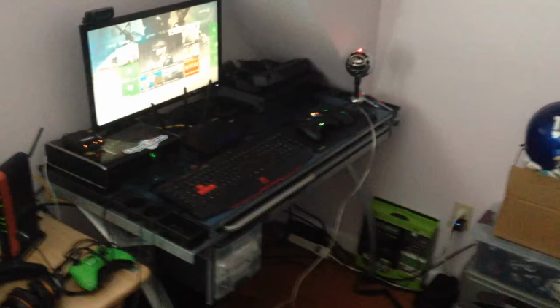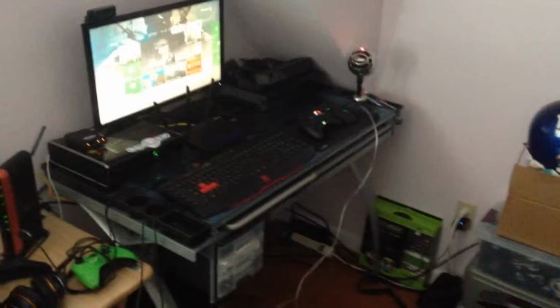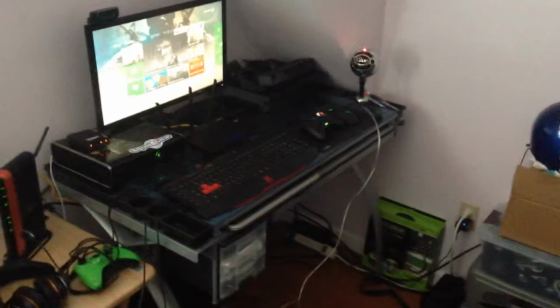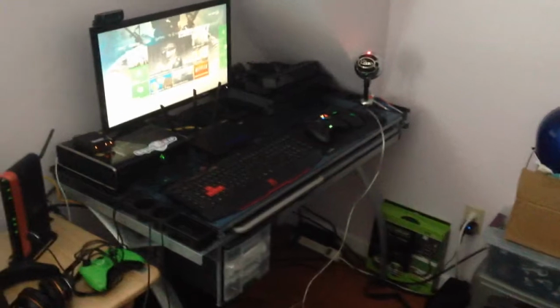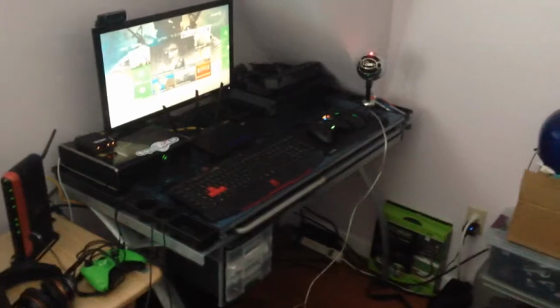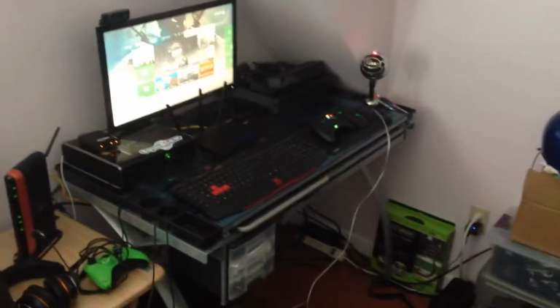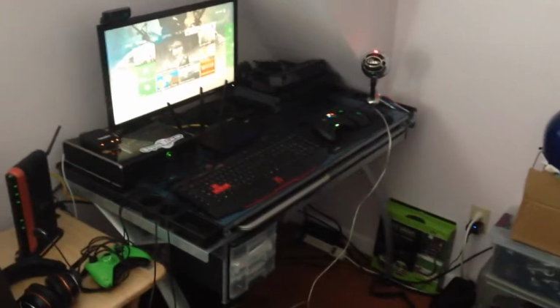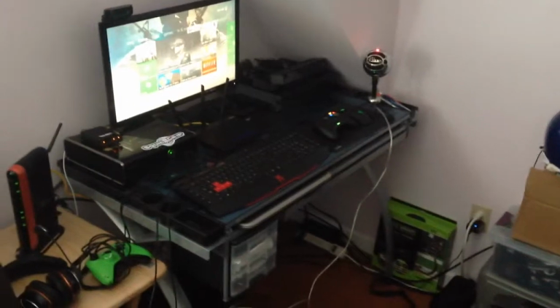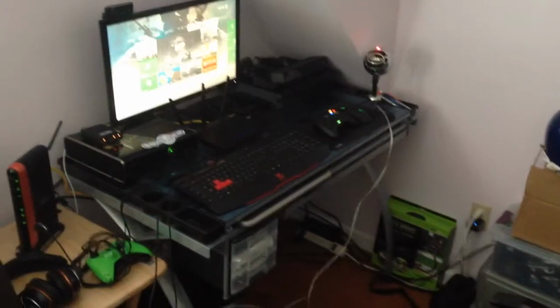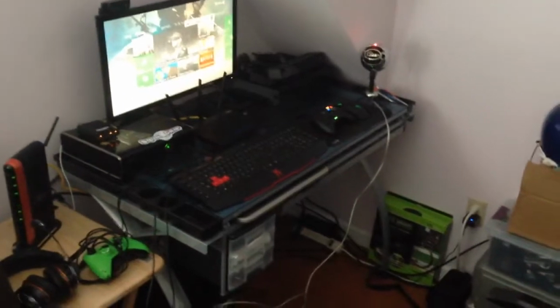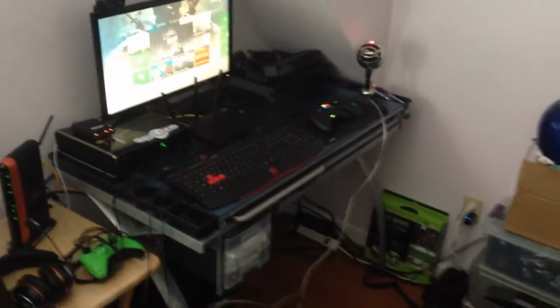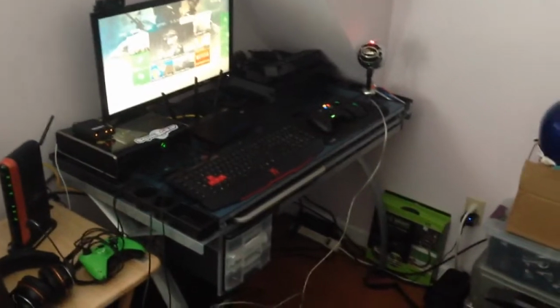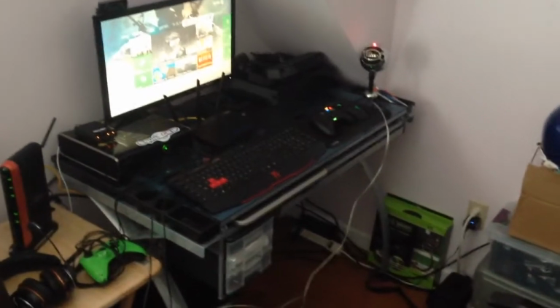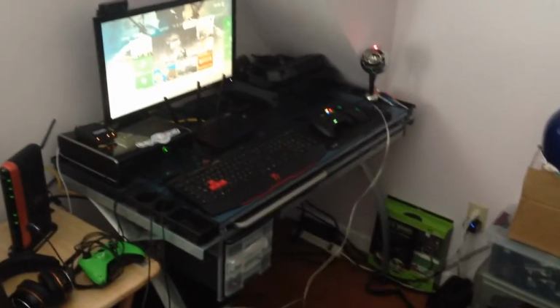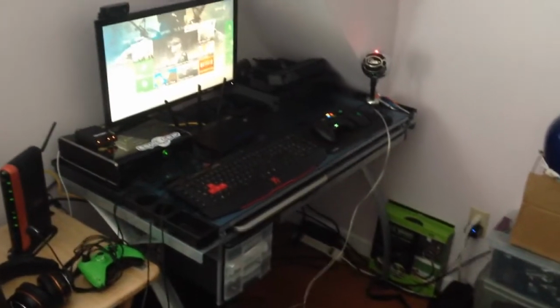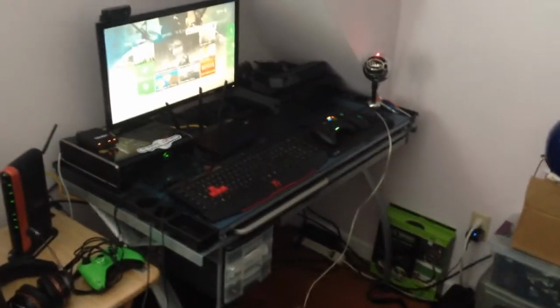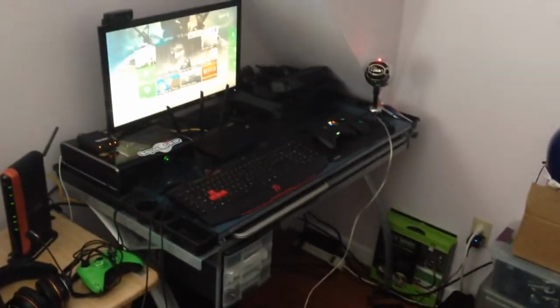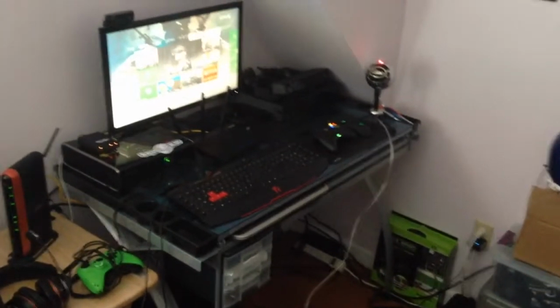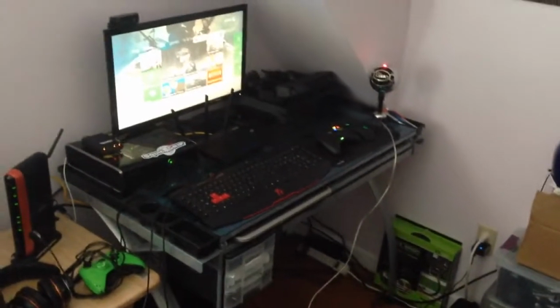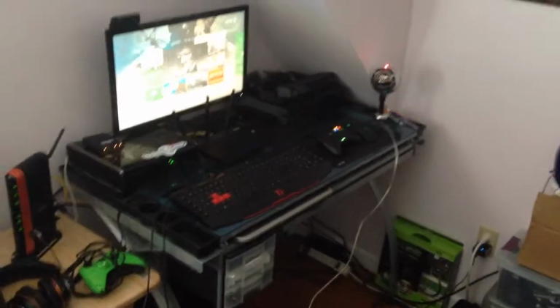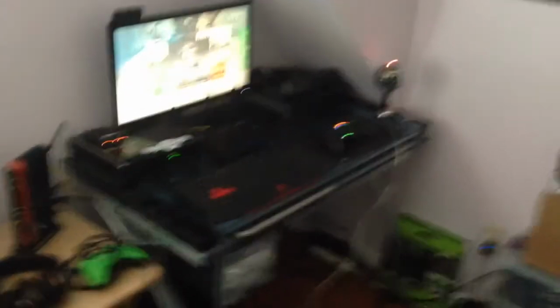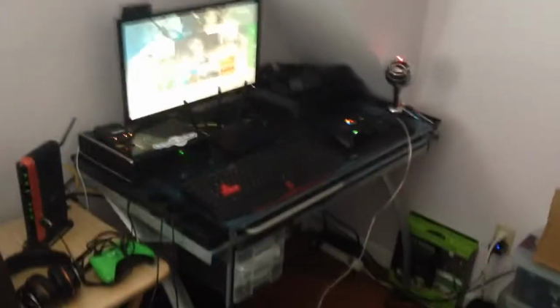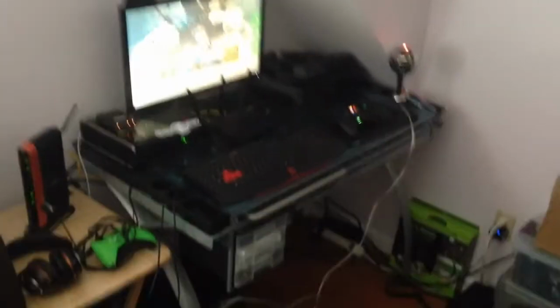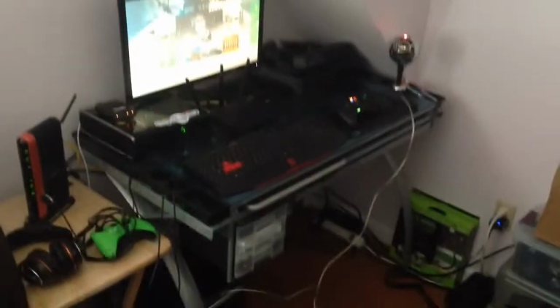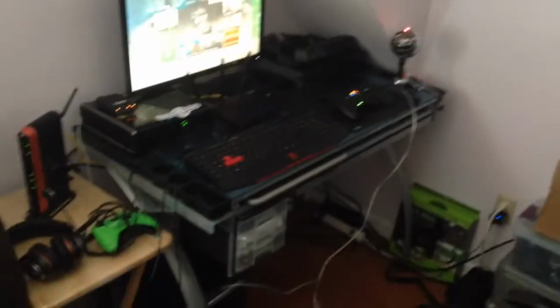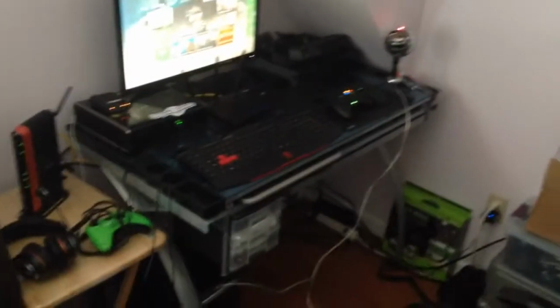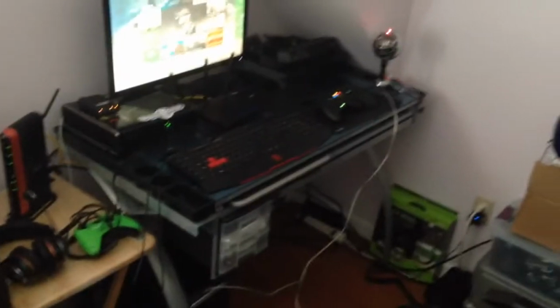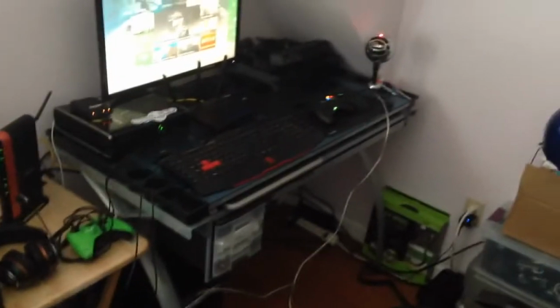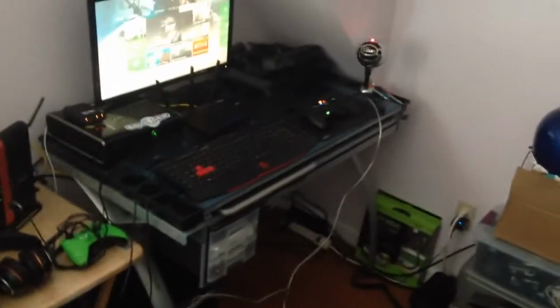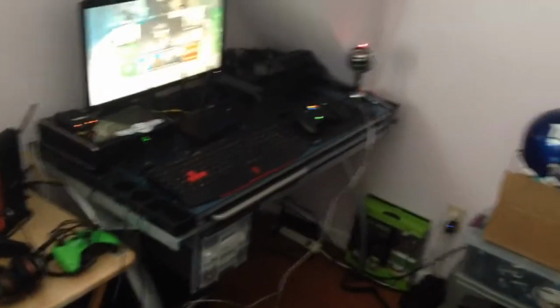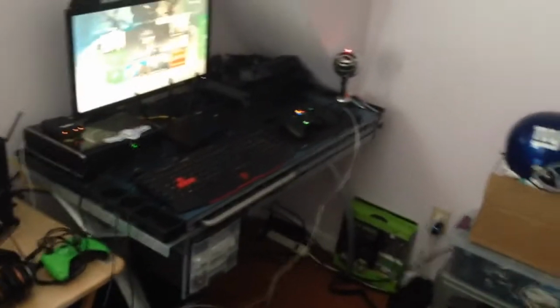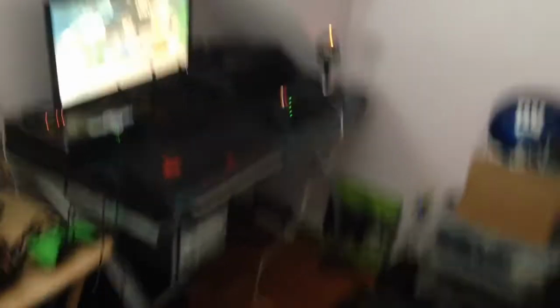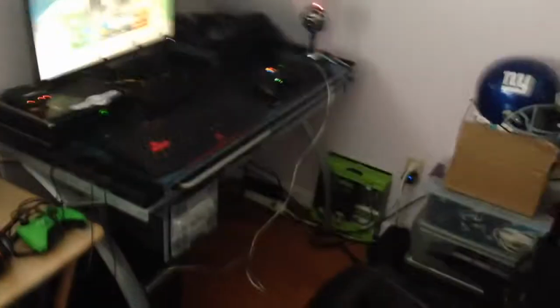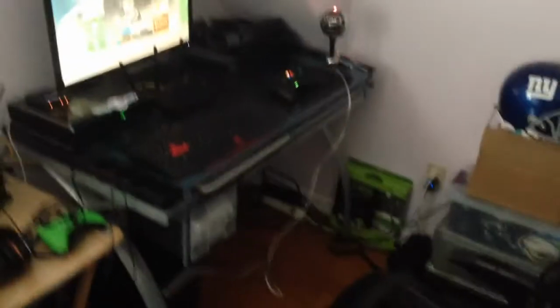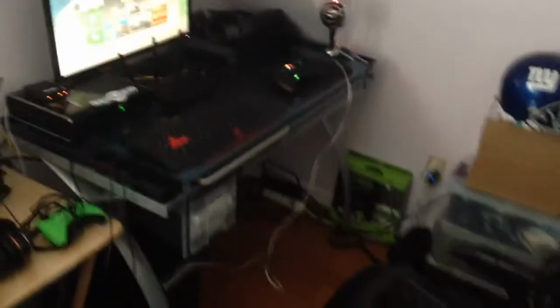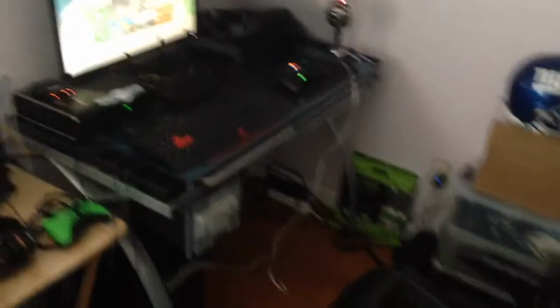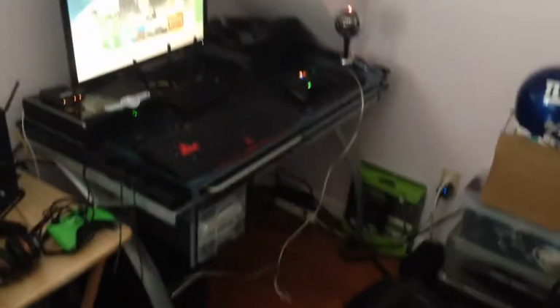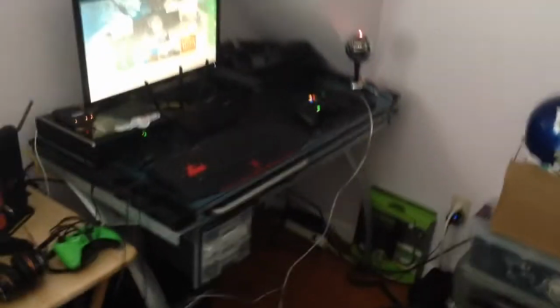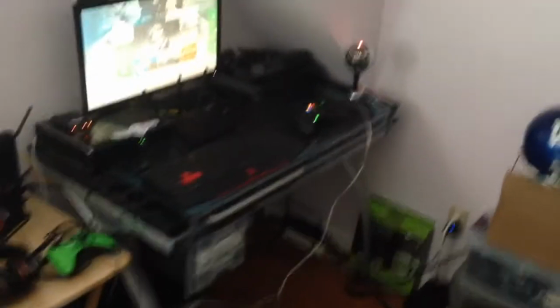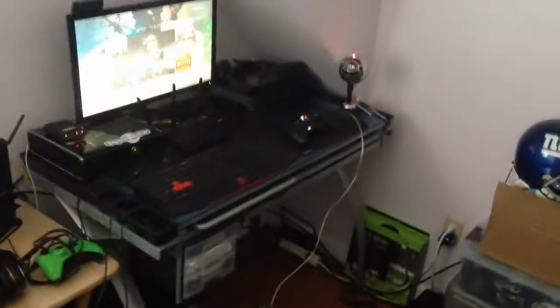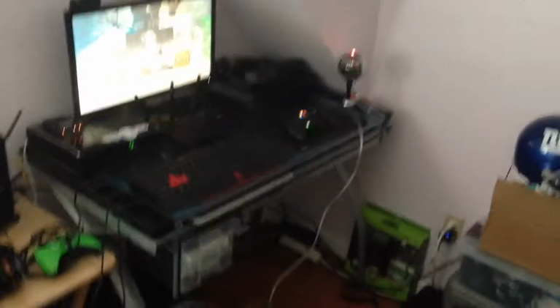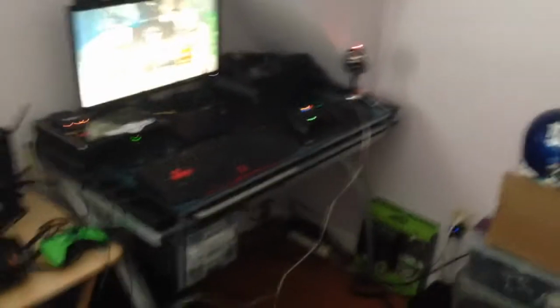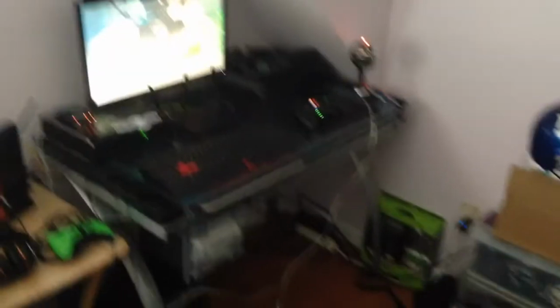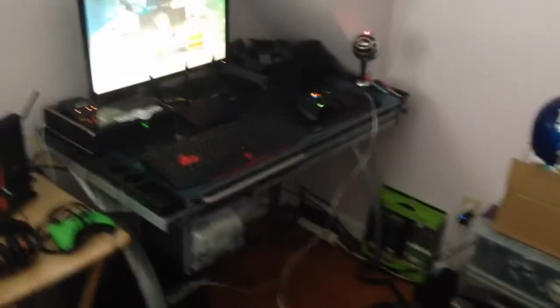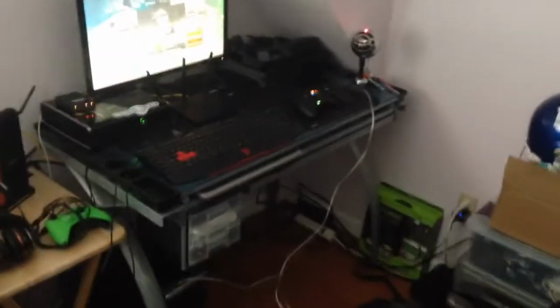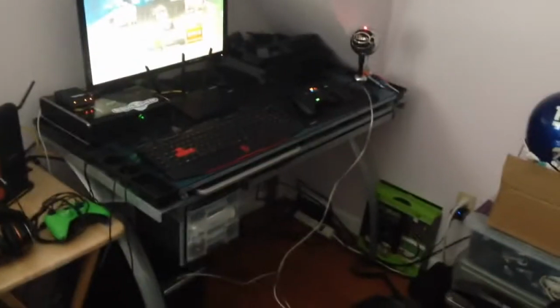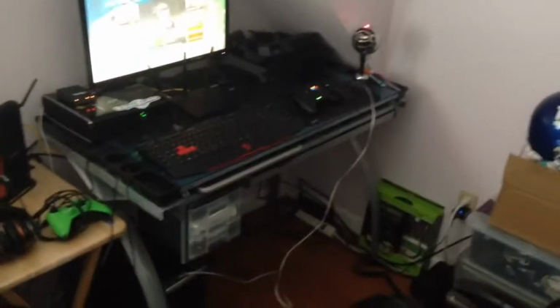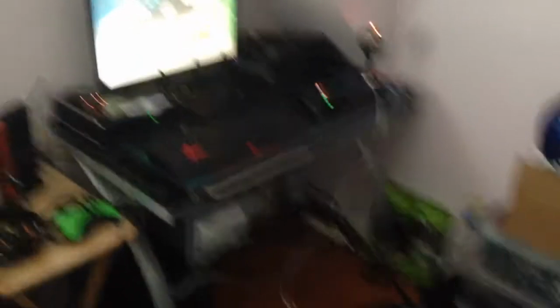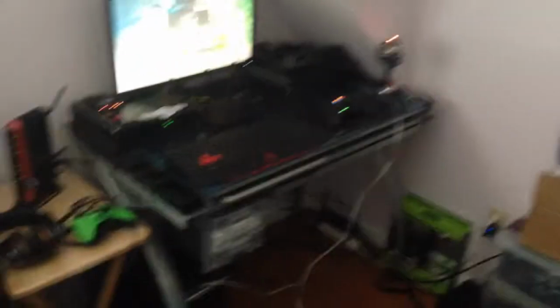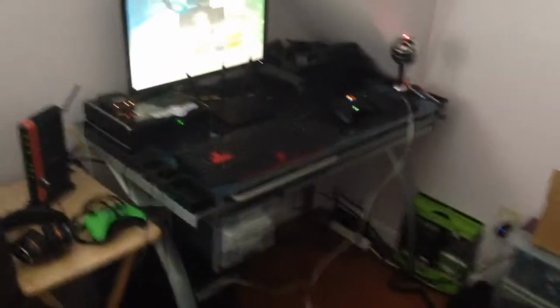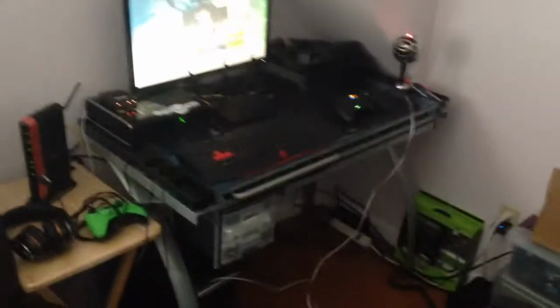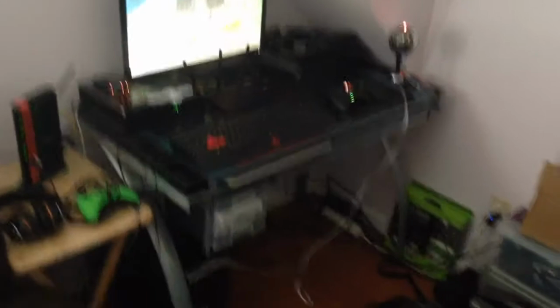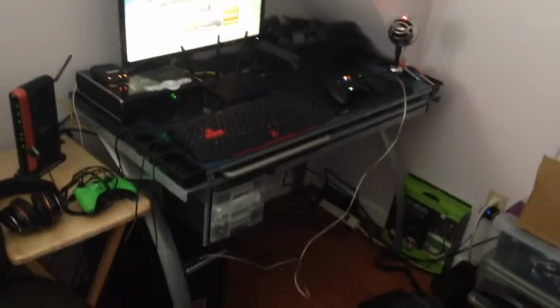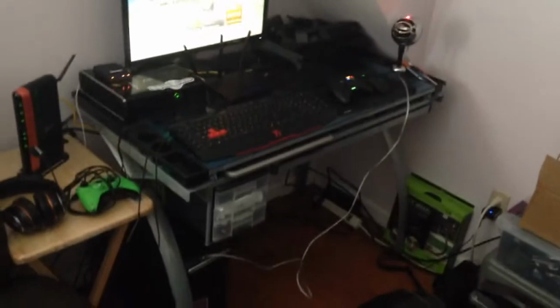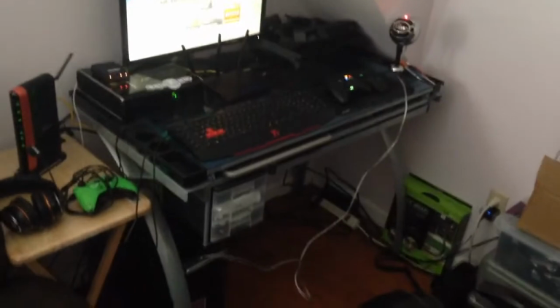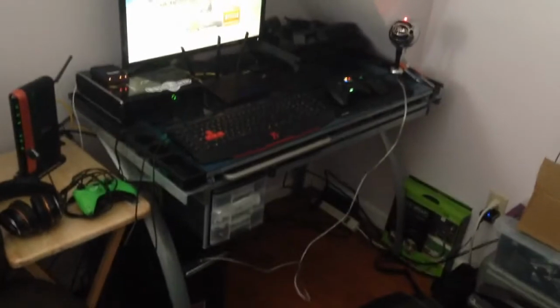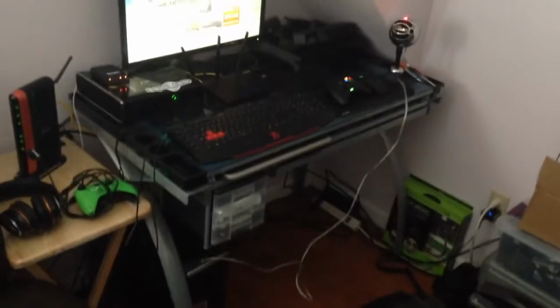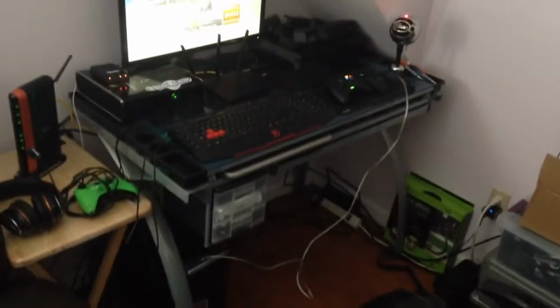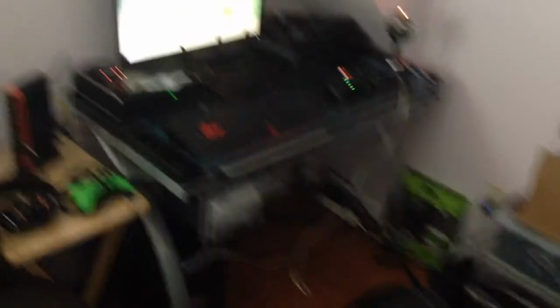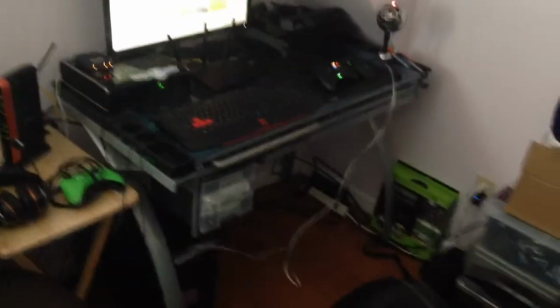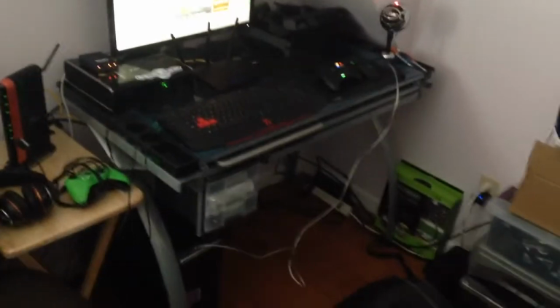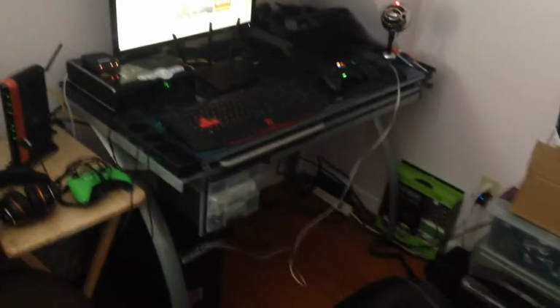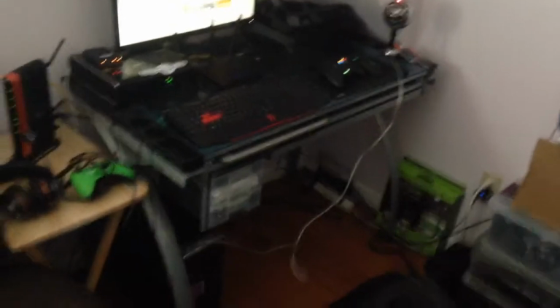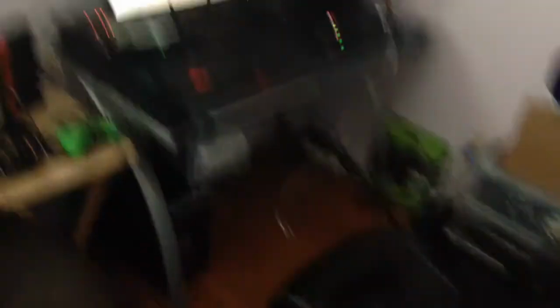Hey guys, this is your boy Mighty Oak here, bringing you a gaming setup video — stuff you use for gaming.